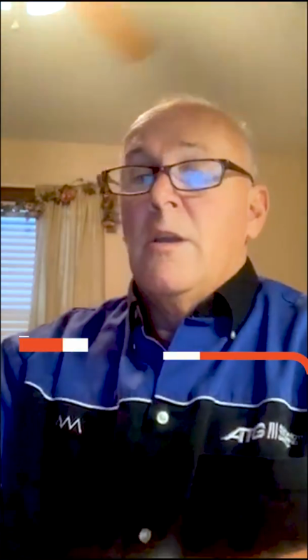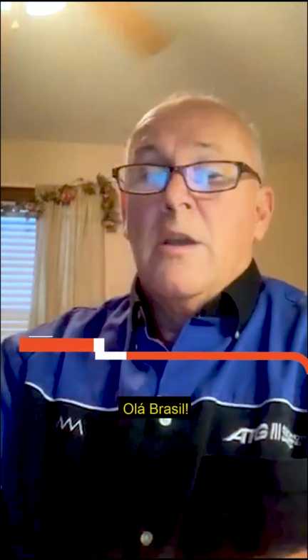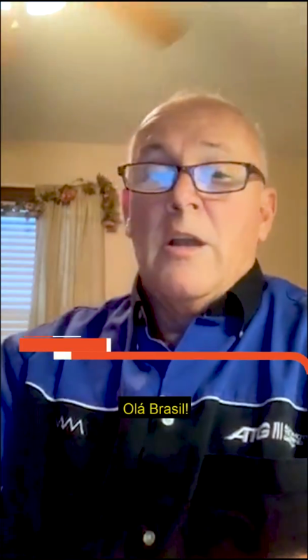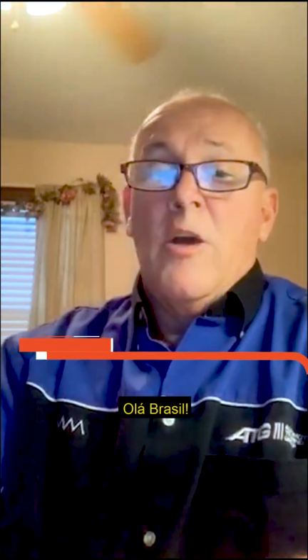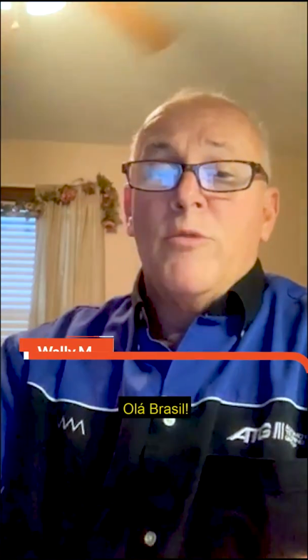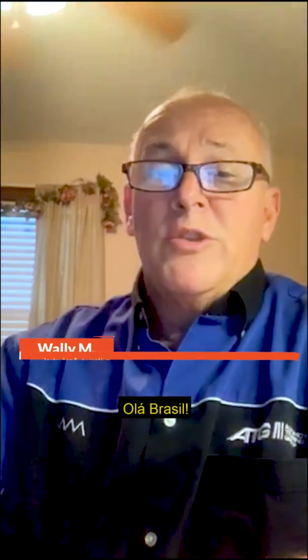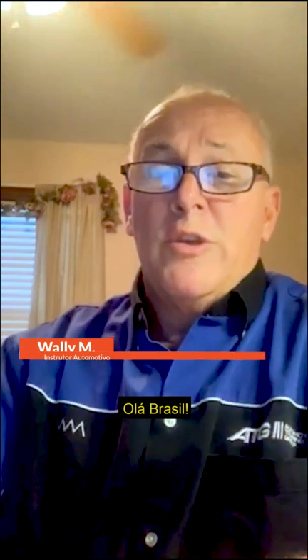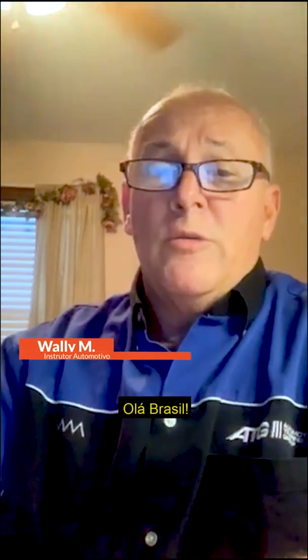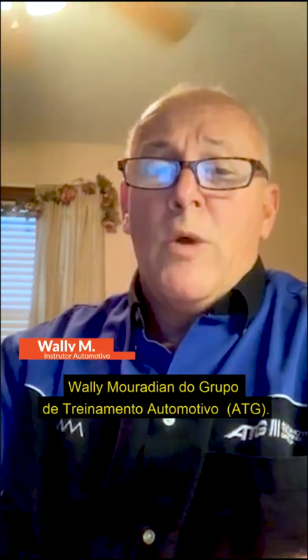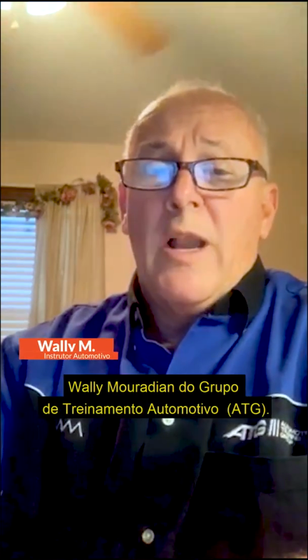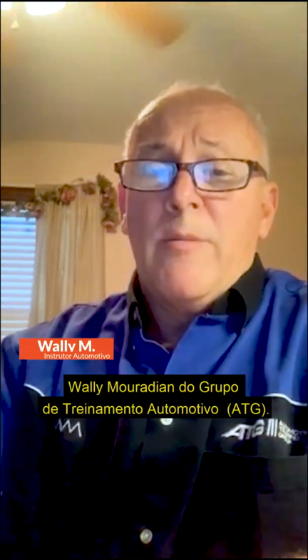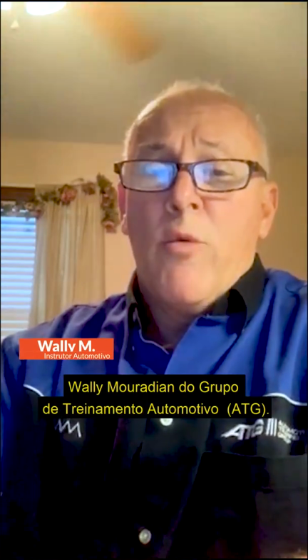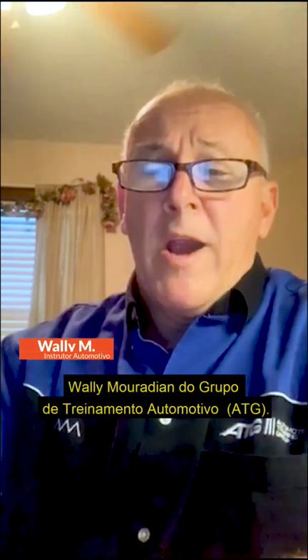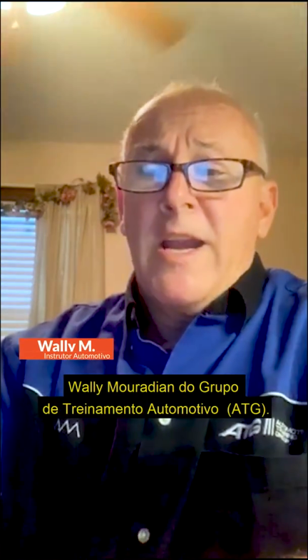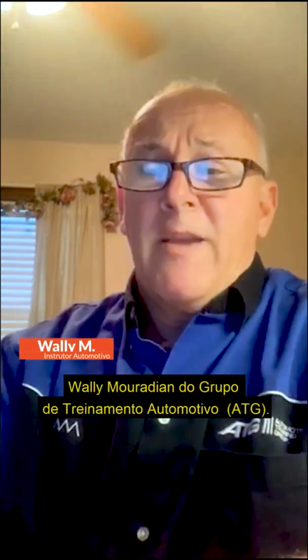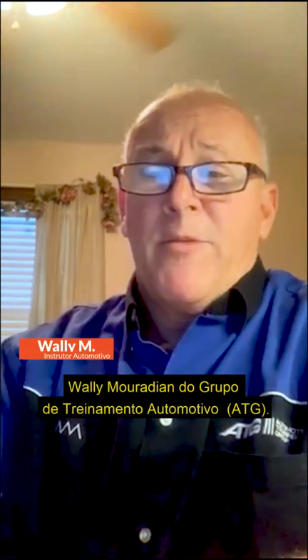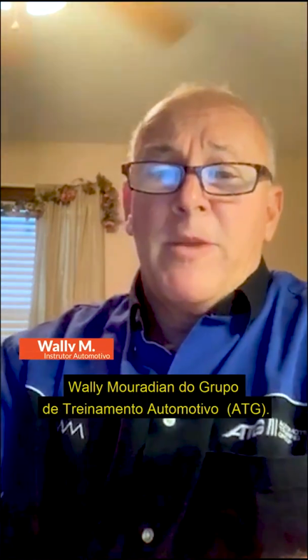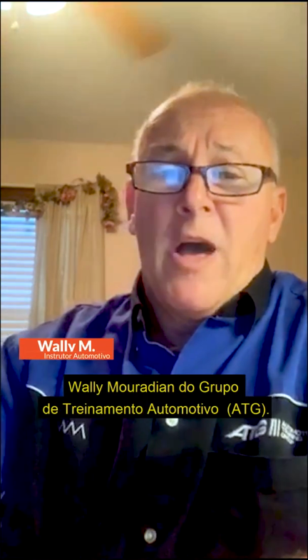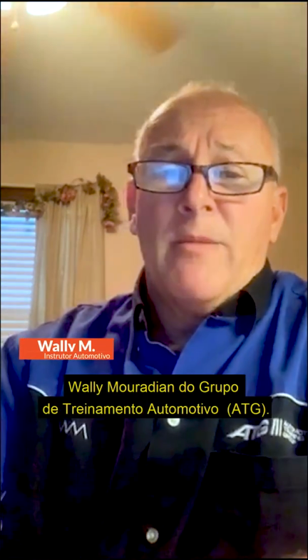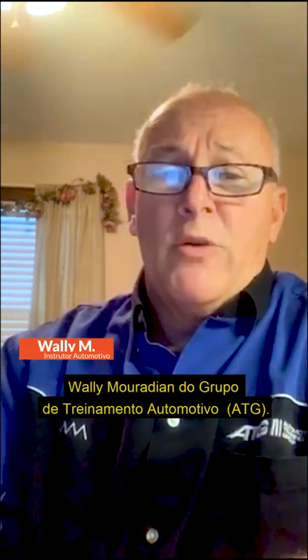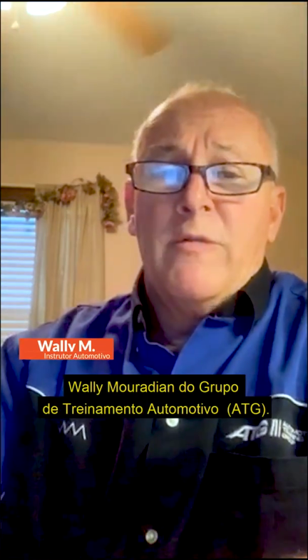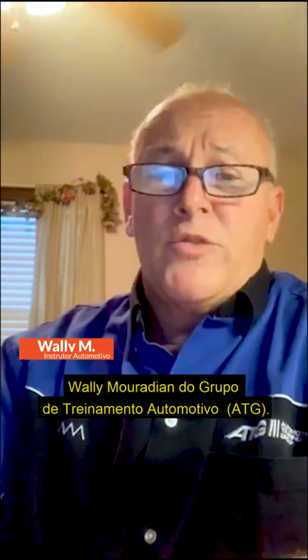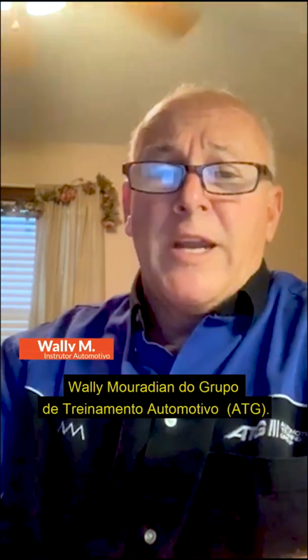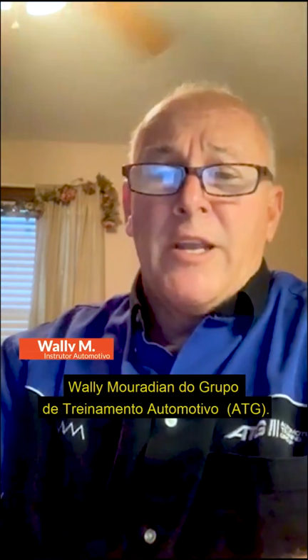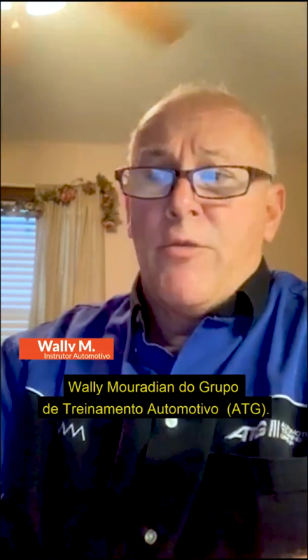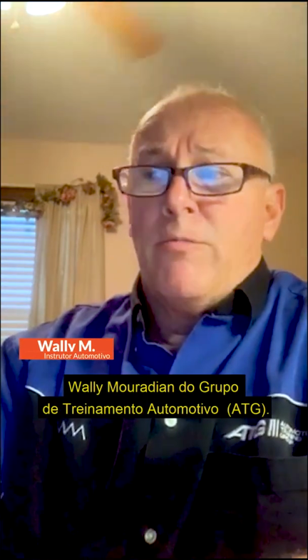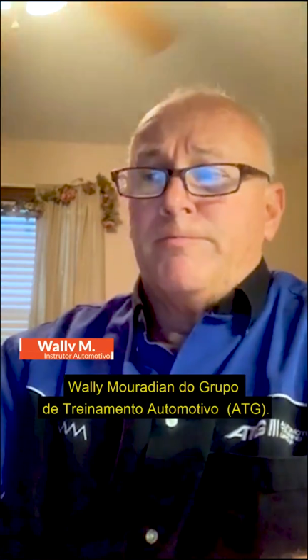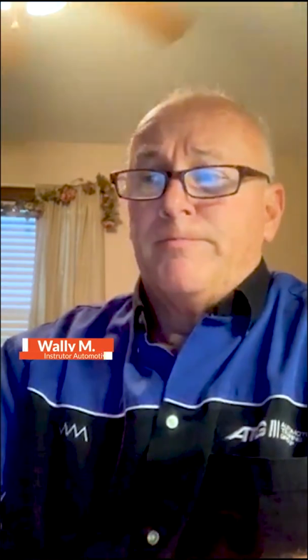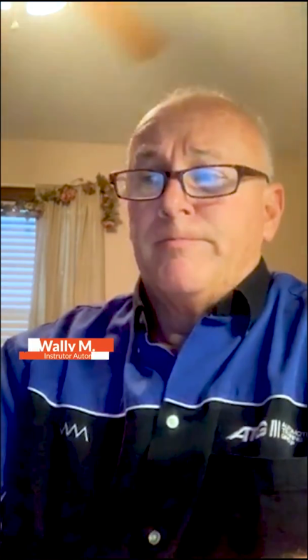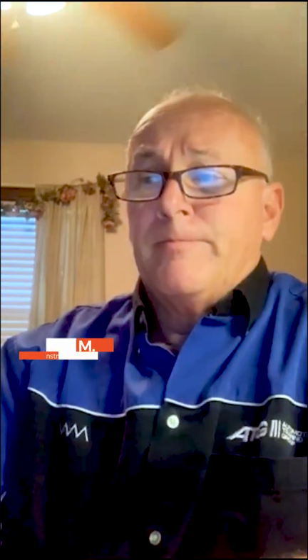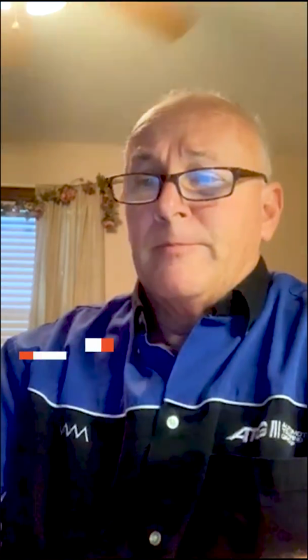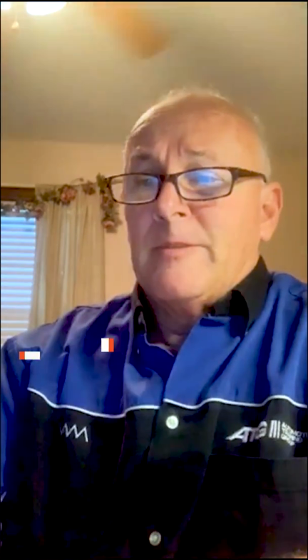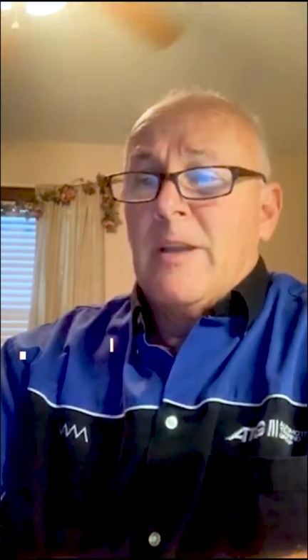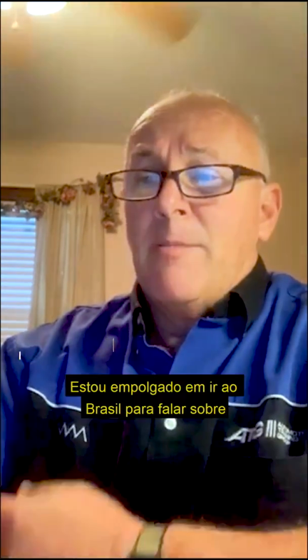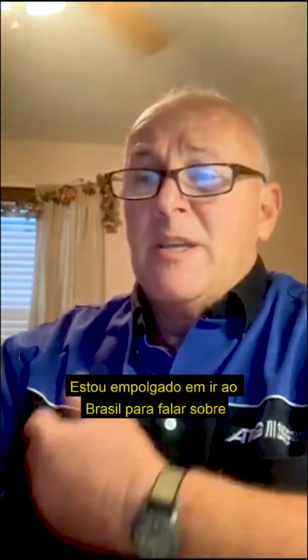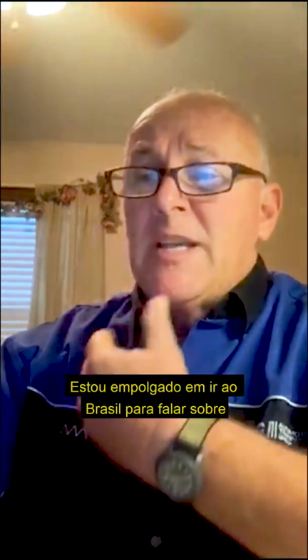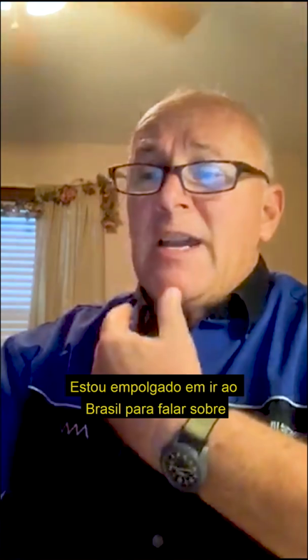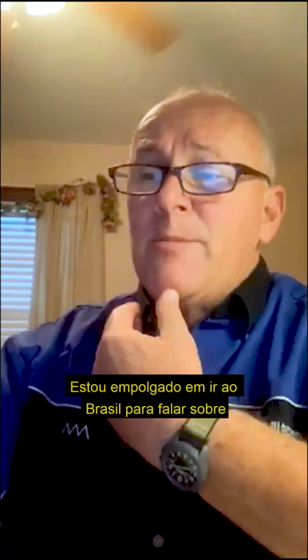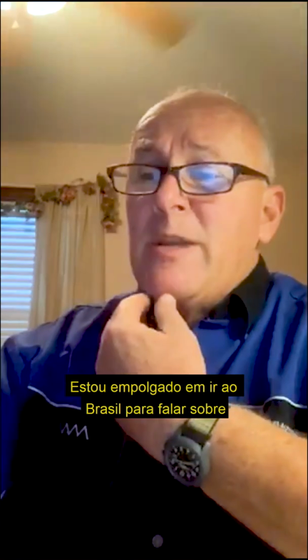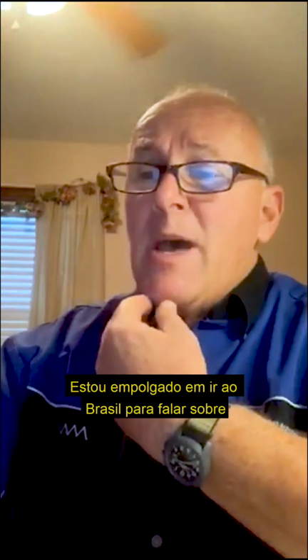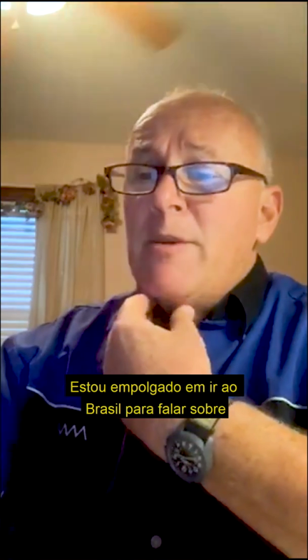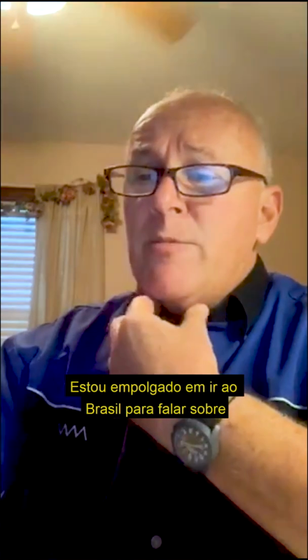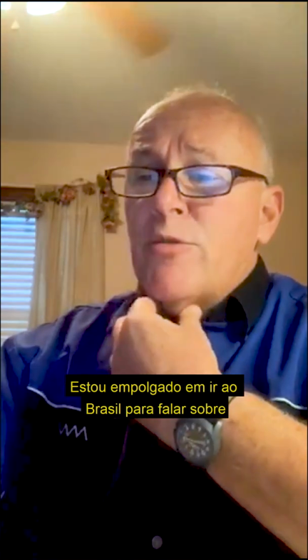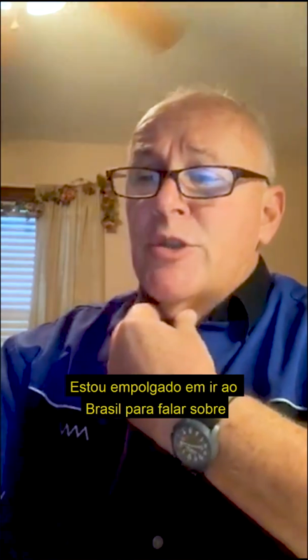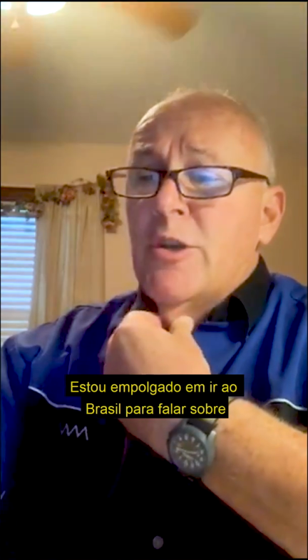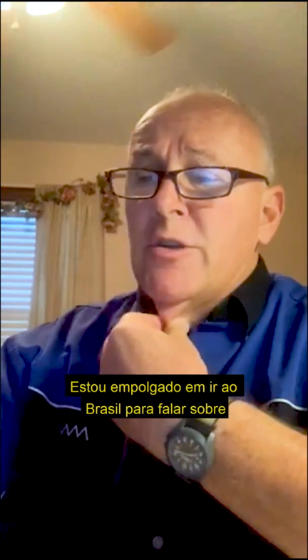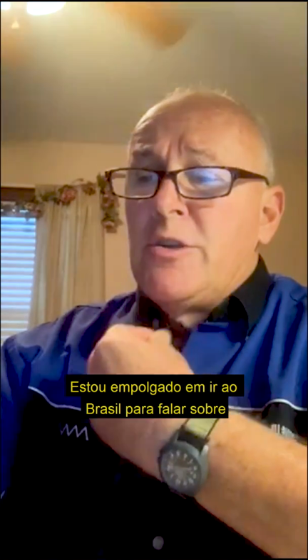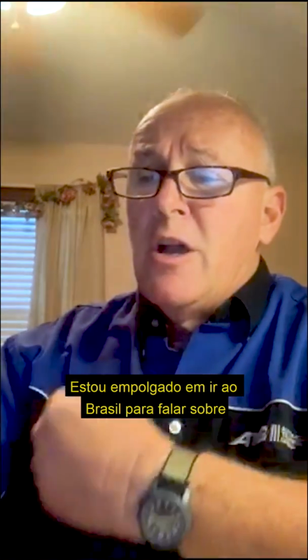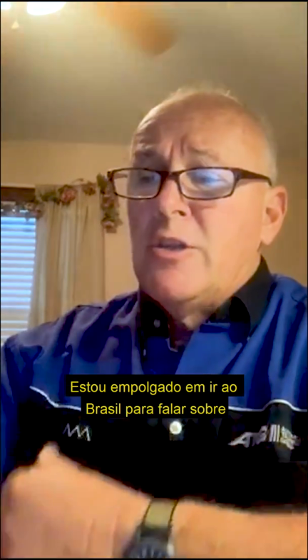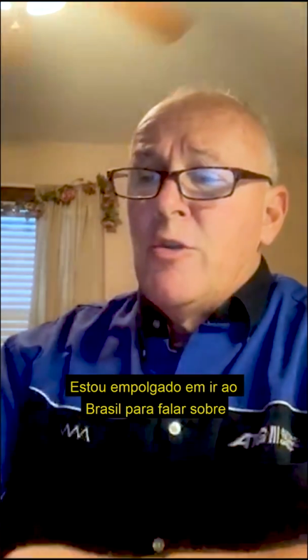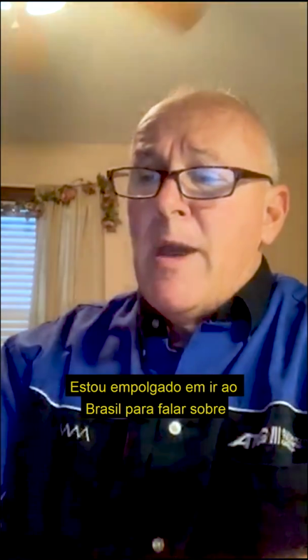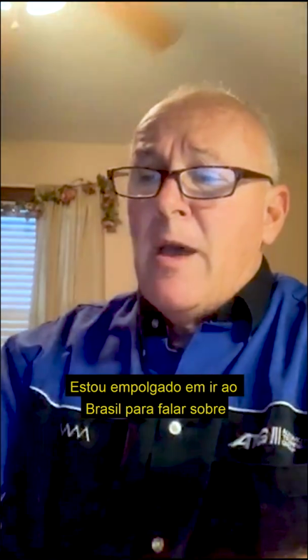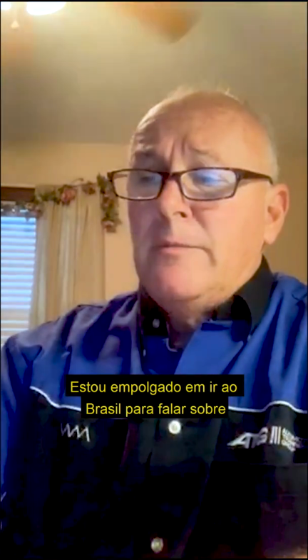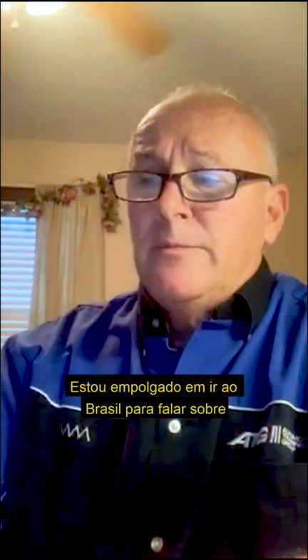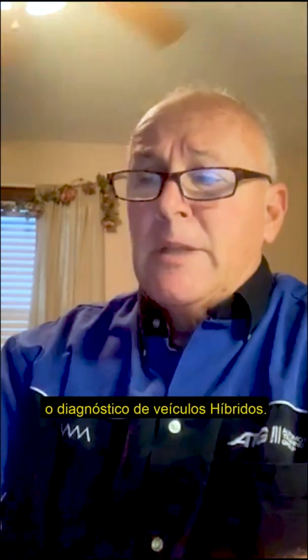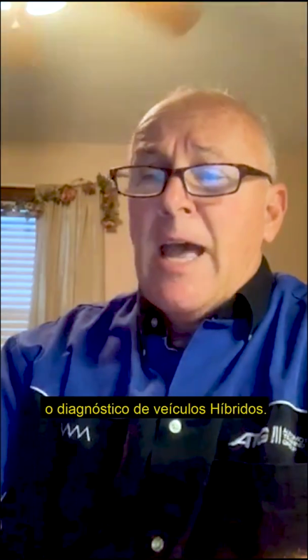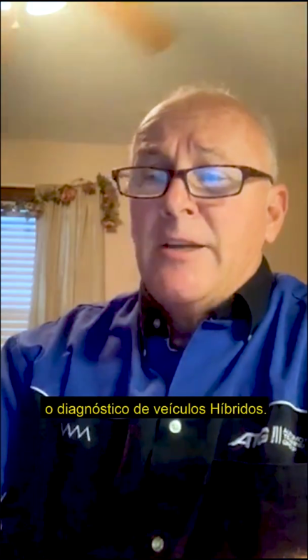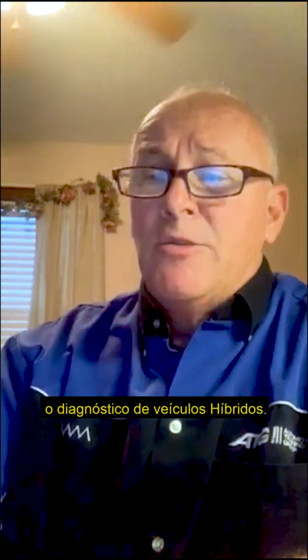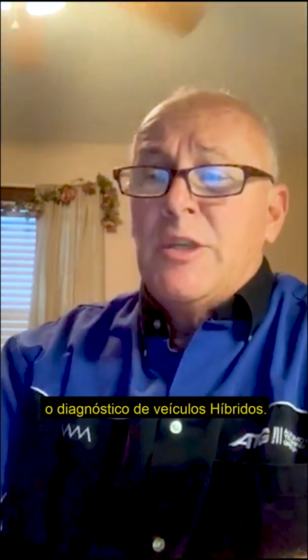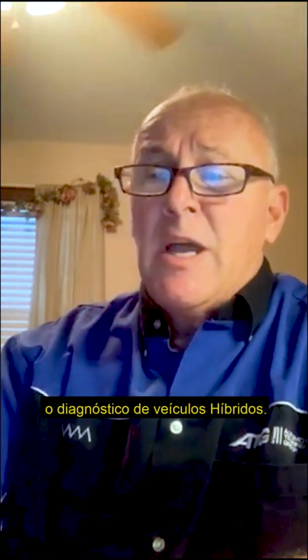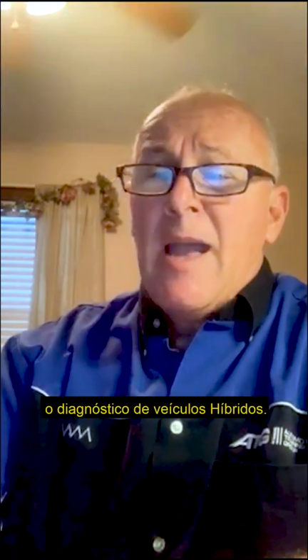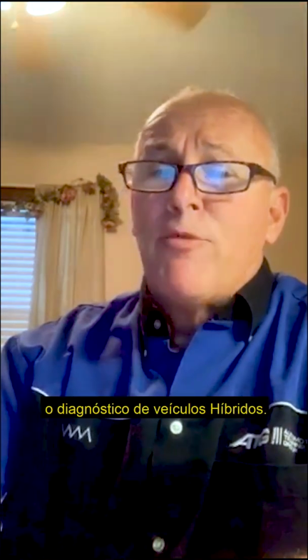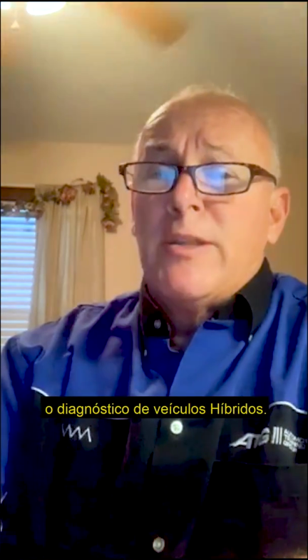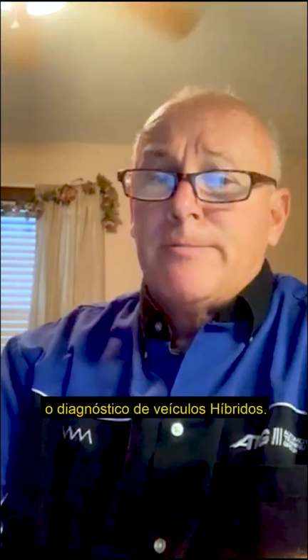Hello Brazil. Wally Meradian from the Automotive Training Group. I'm excited to be coming to Brazil to talk to you about diagnosing hybrids.